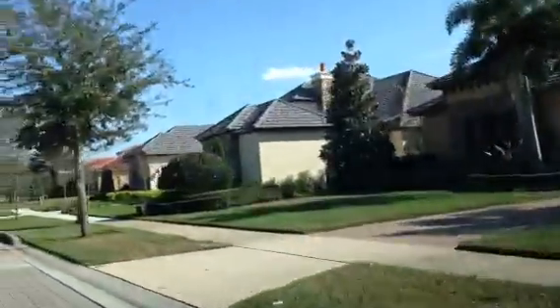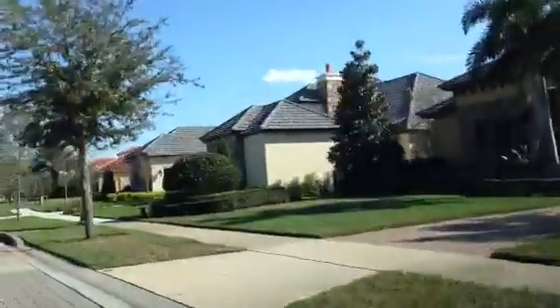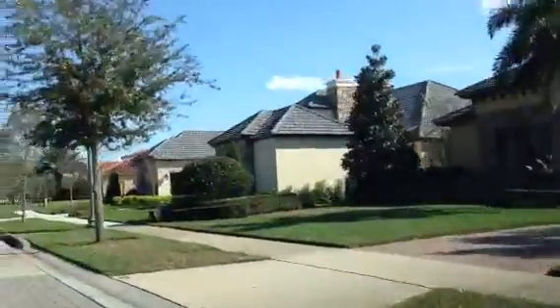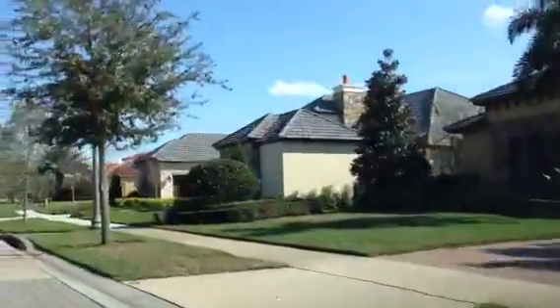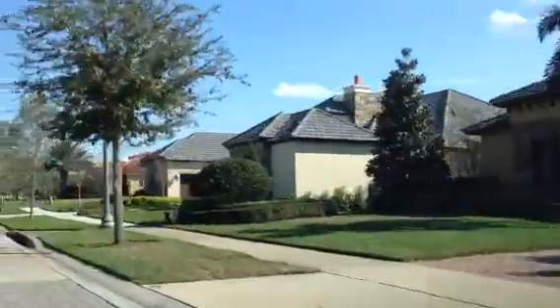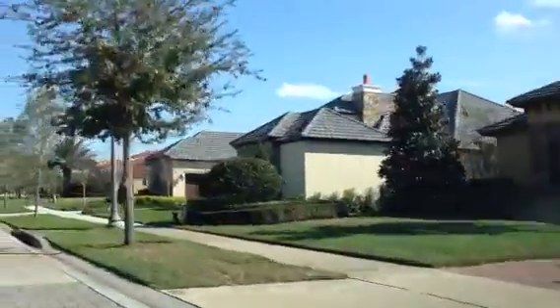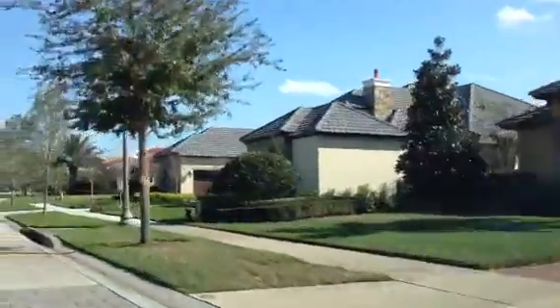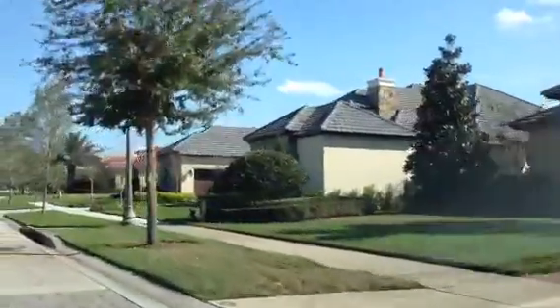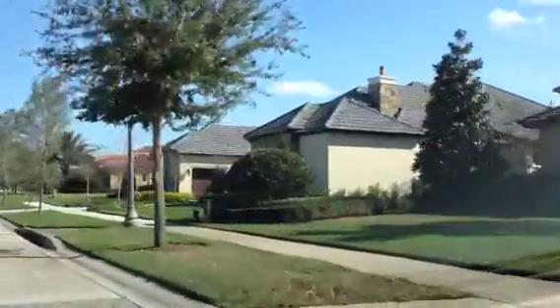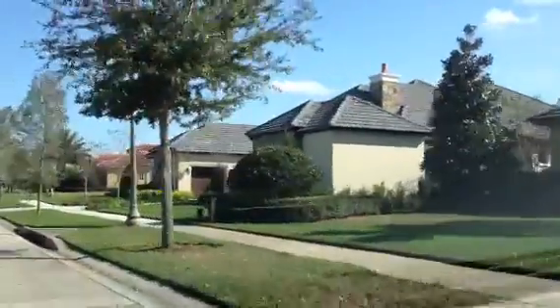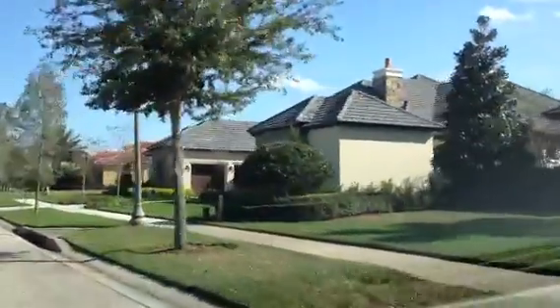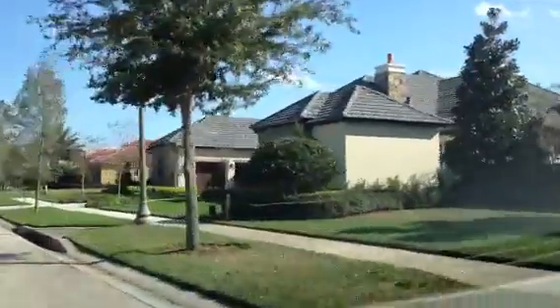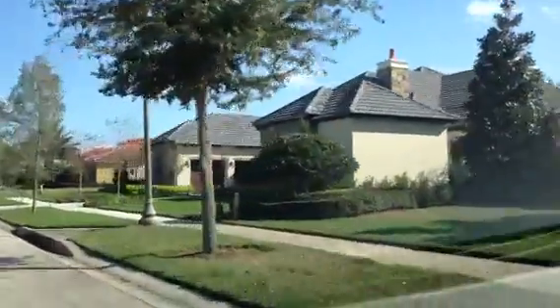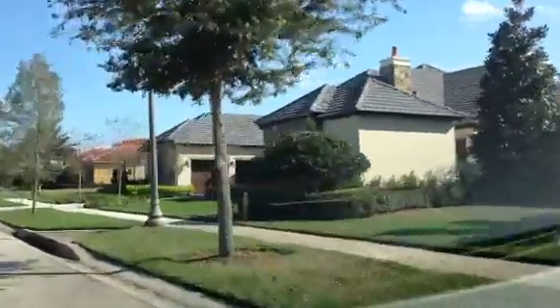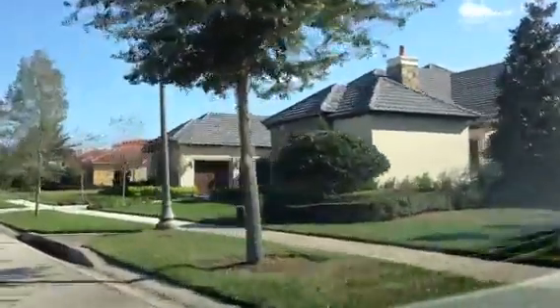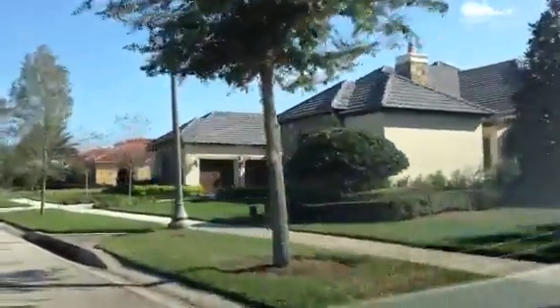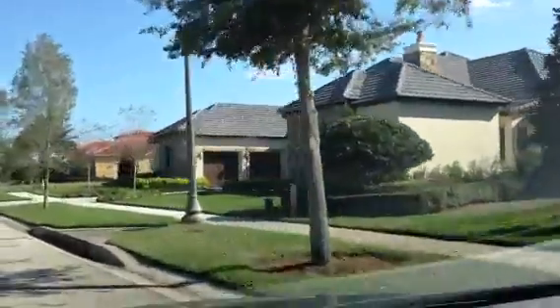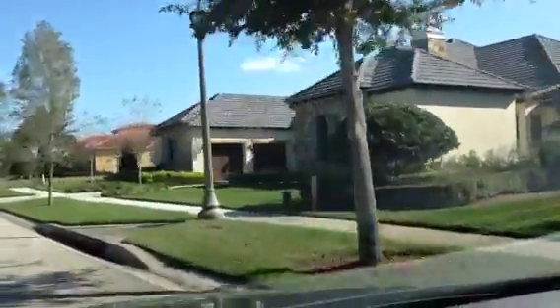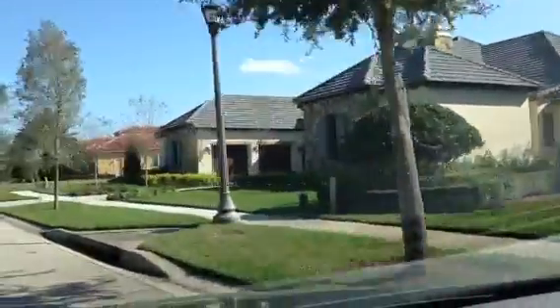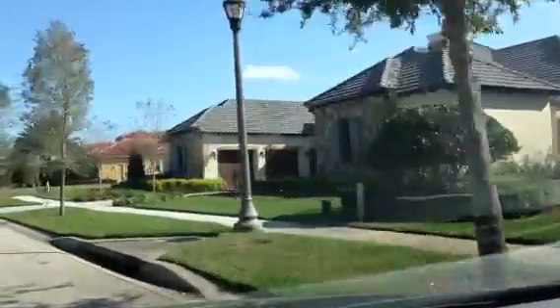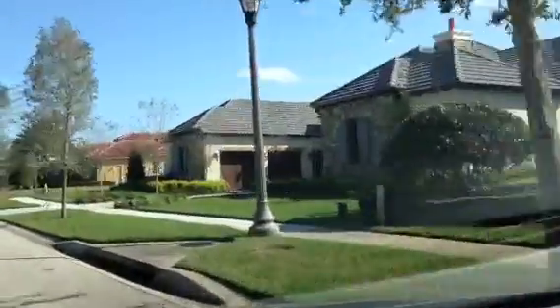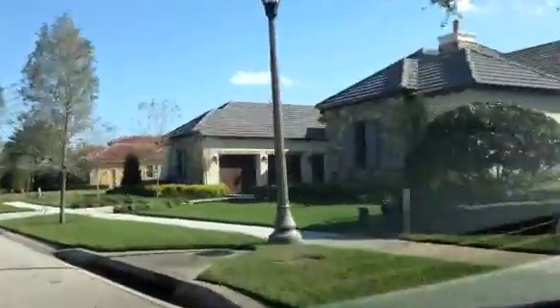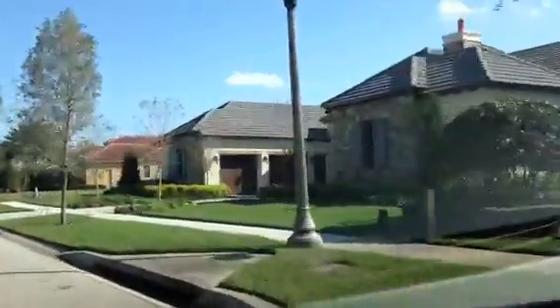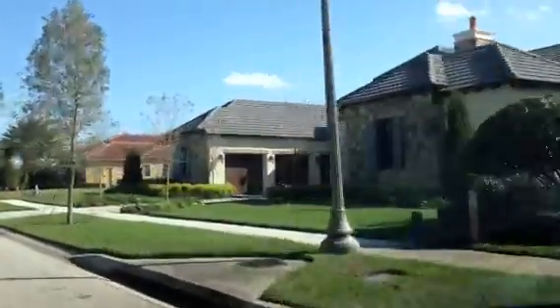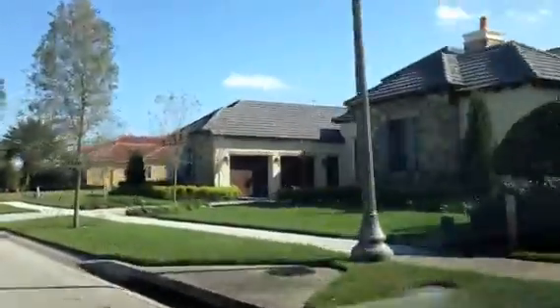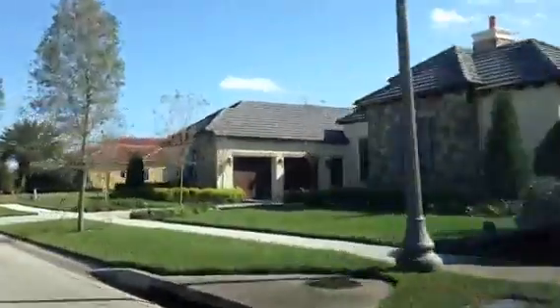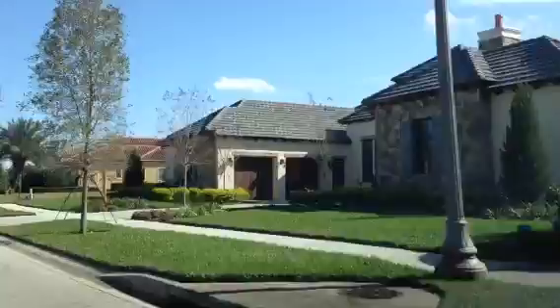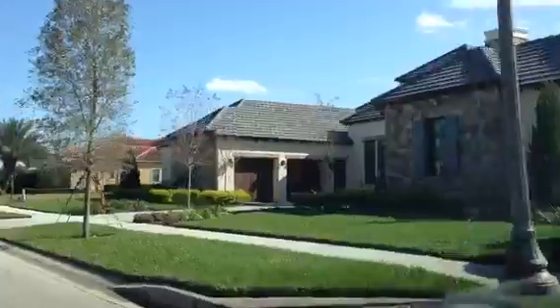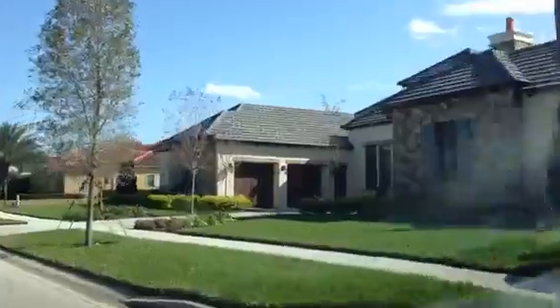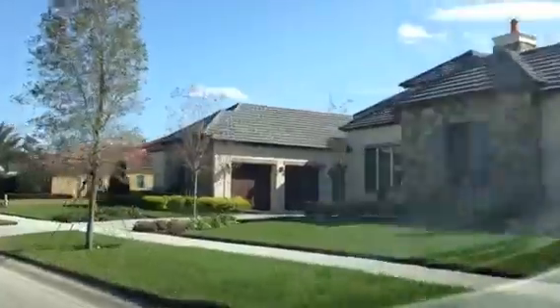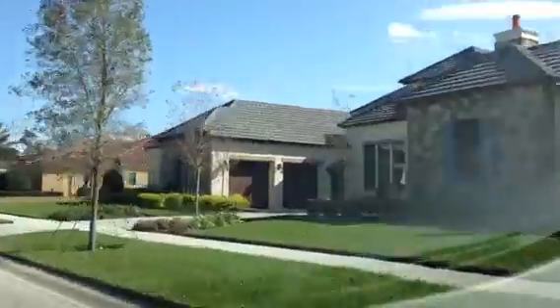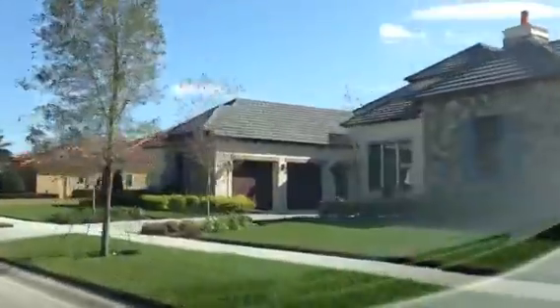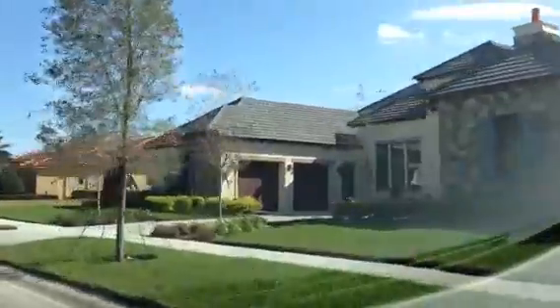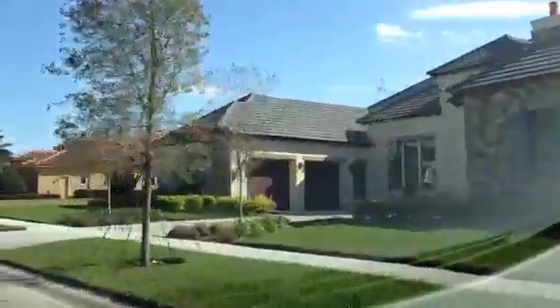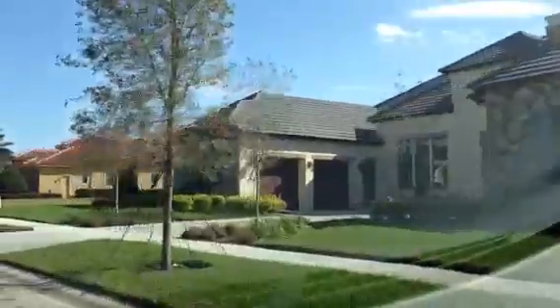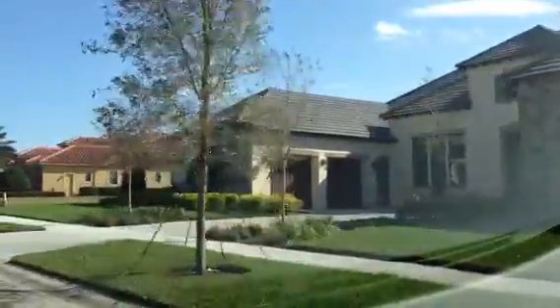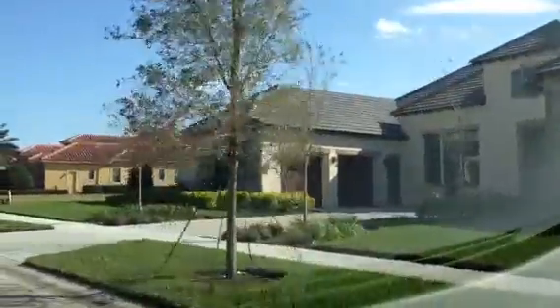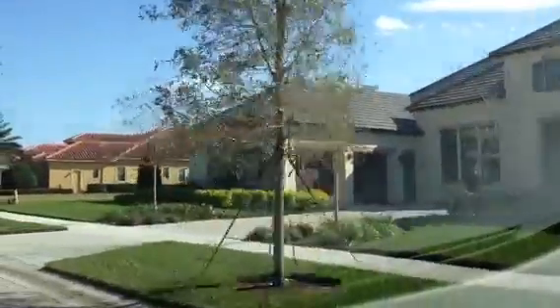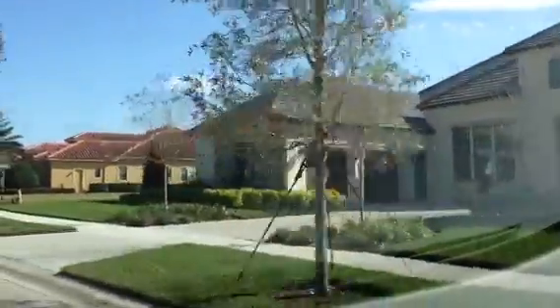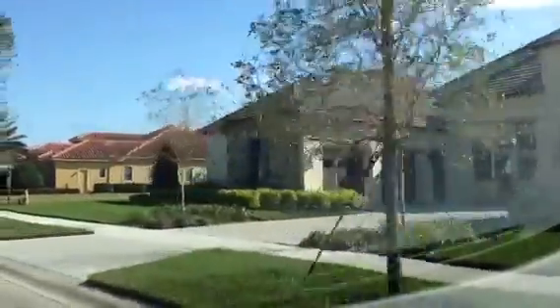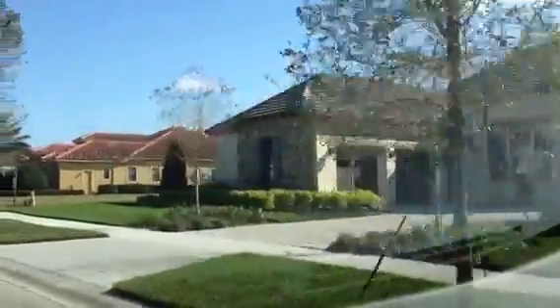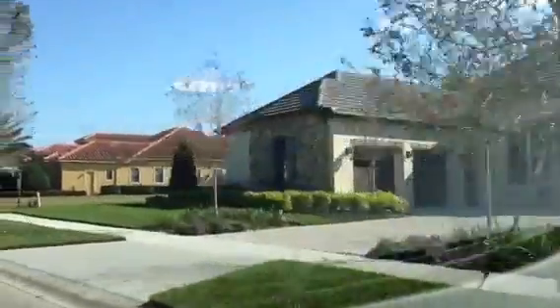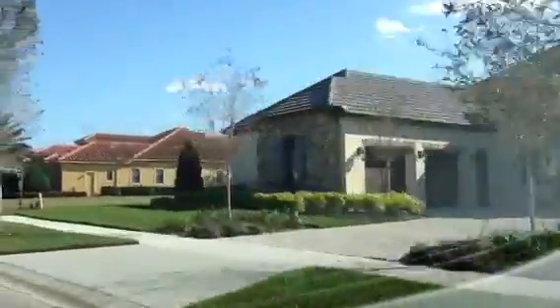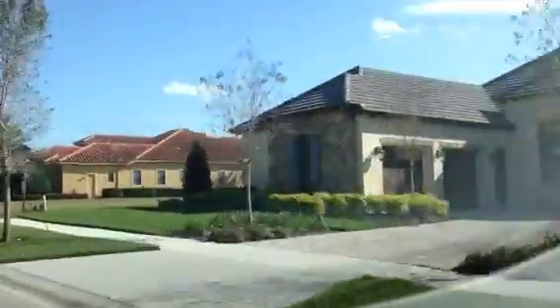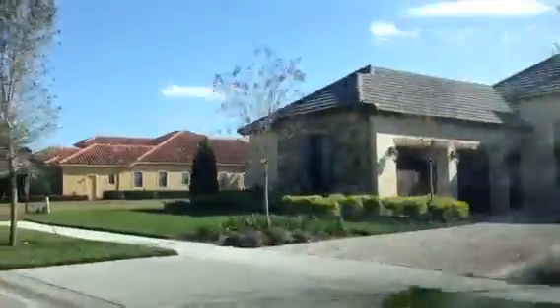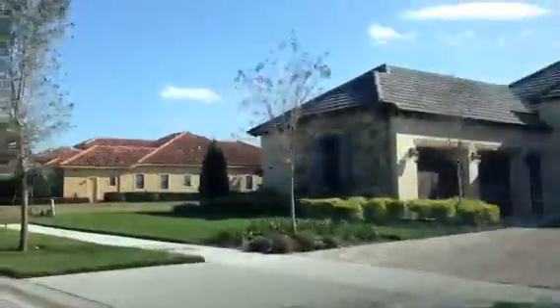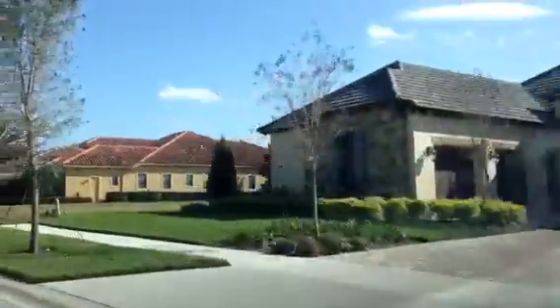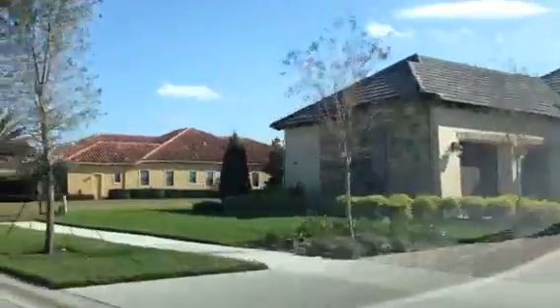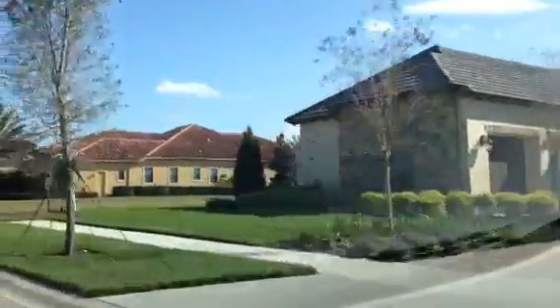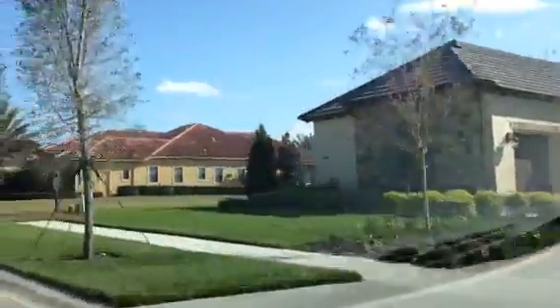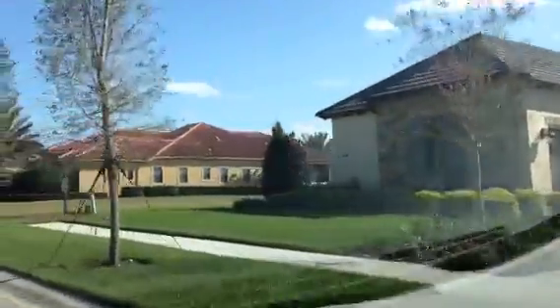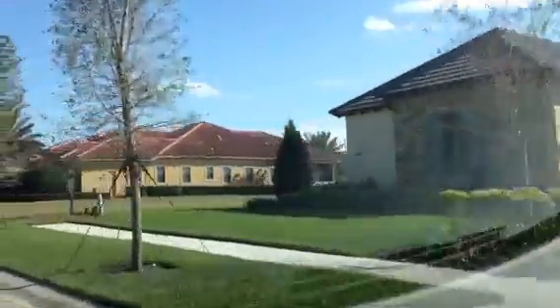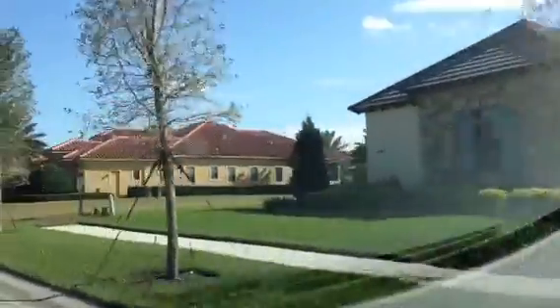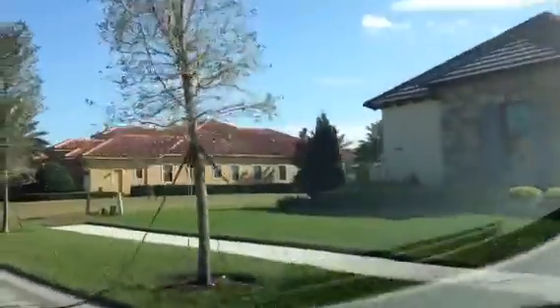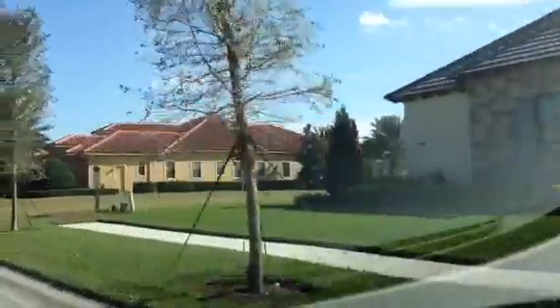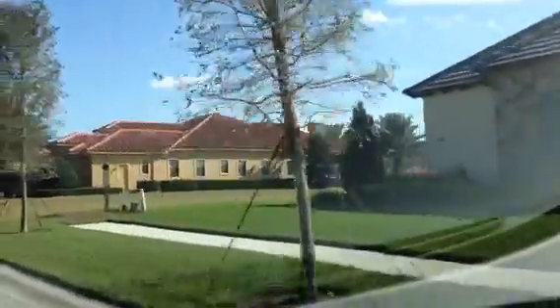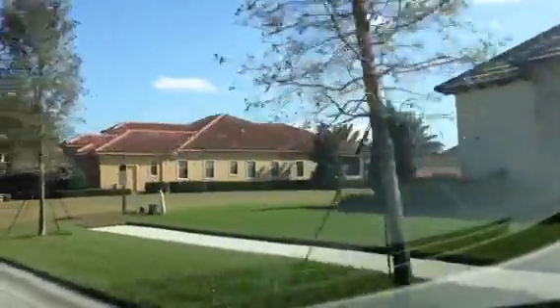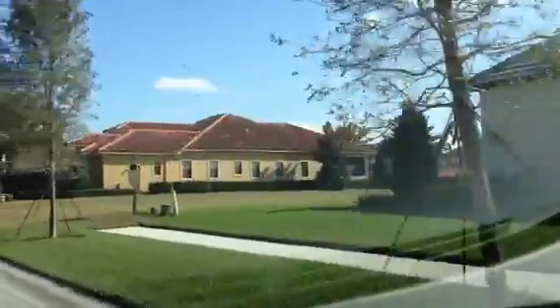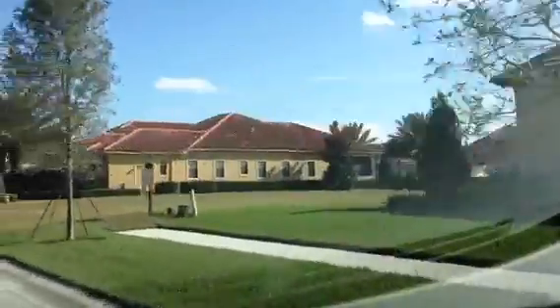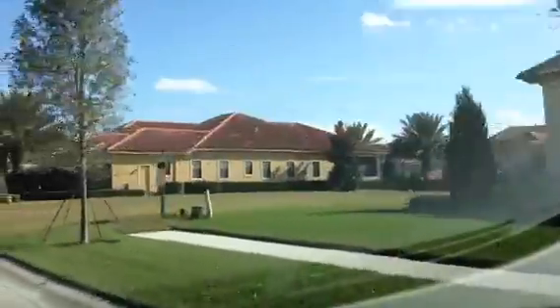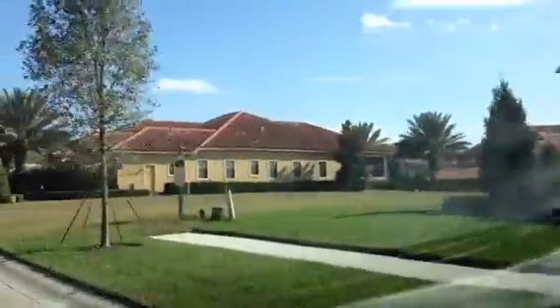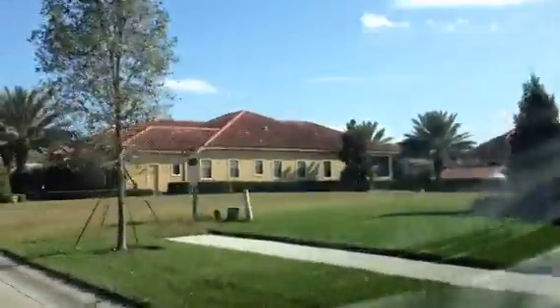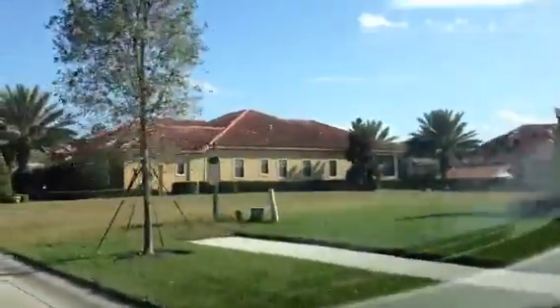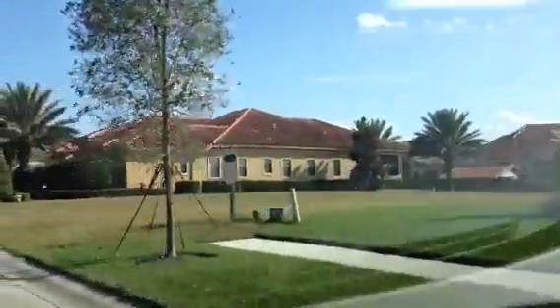There are actually some really, really nice properties here. This is Keene's Point.